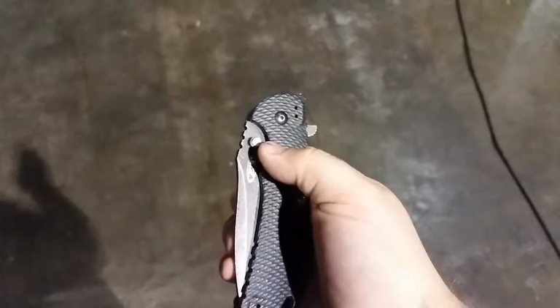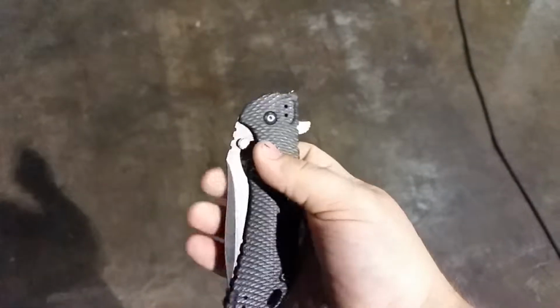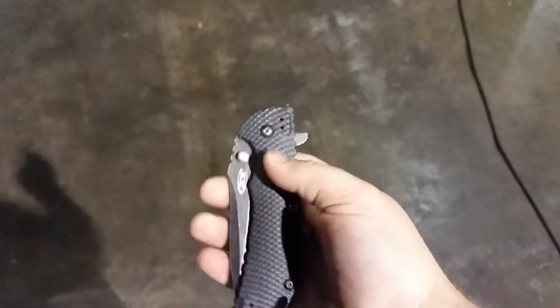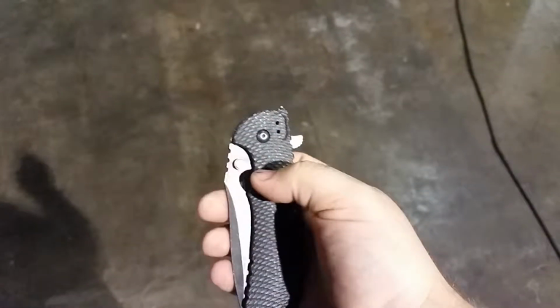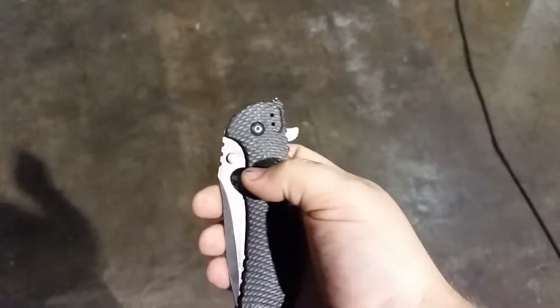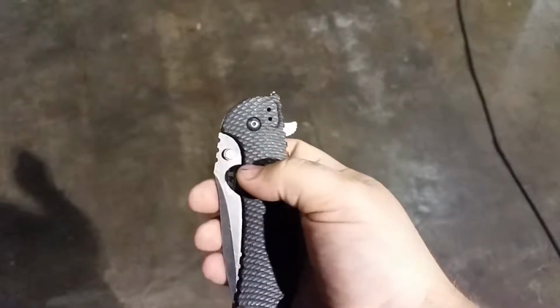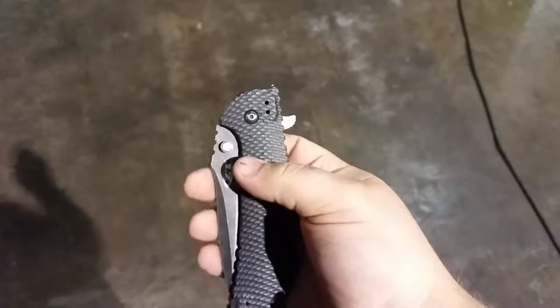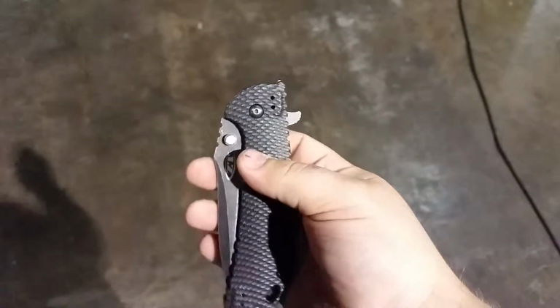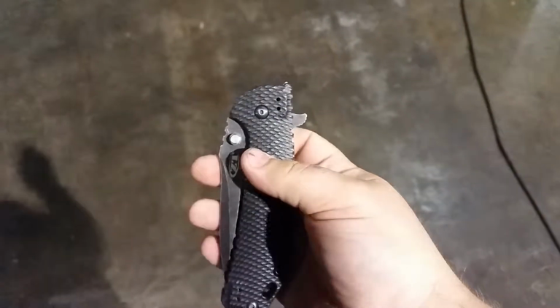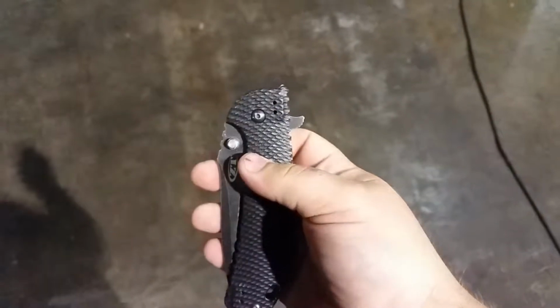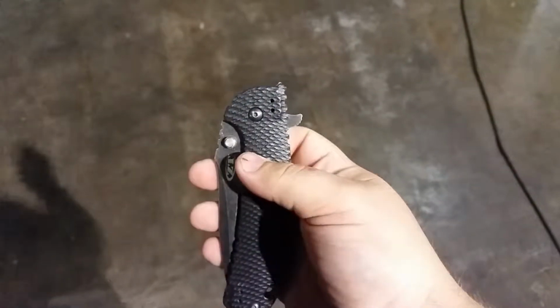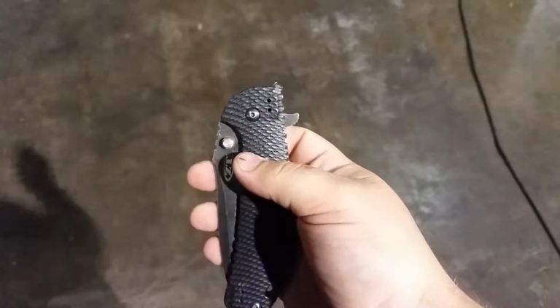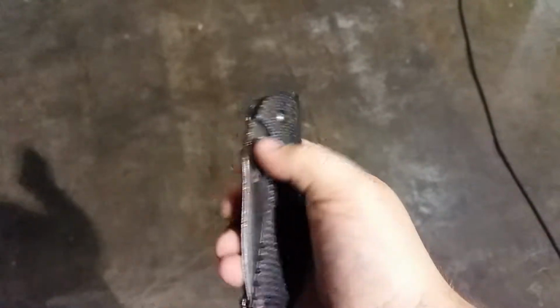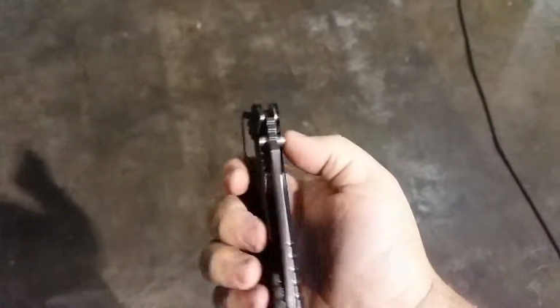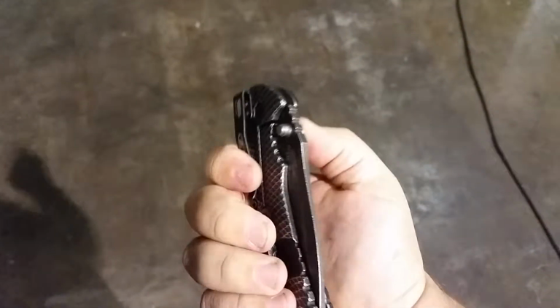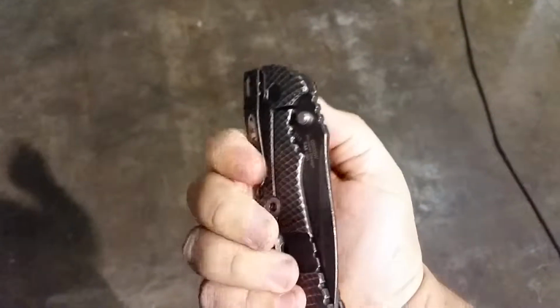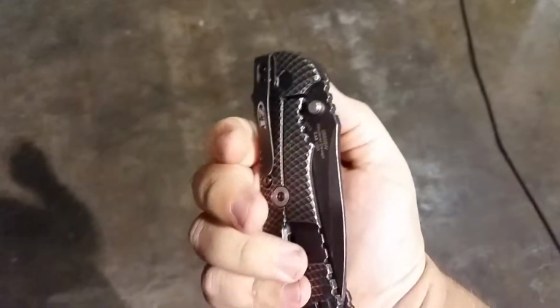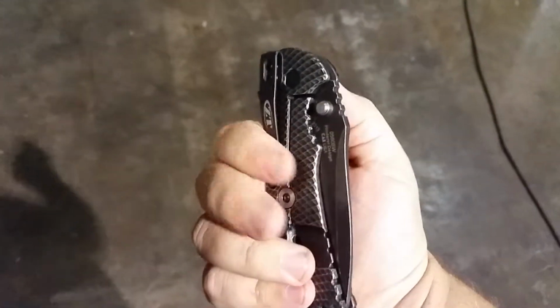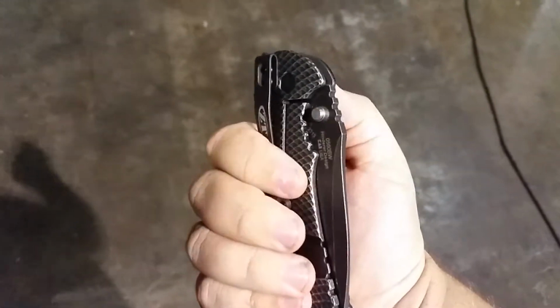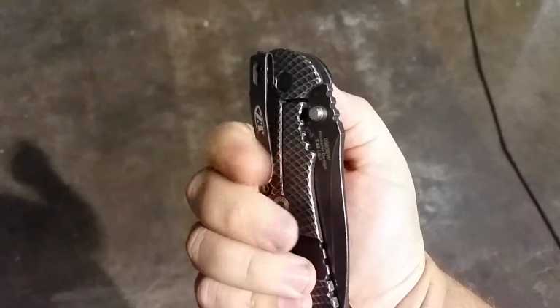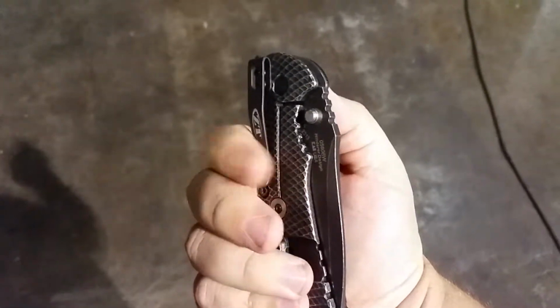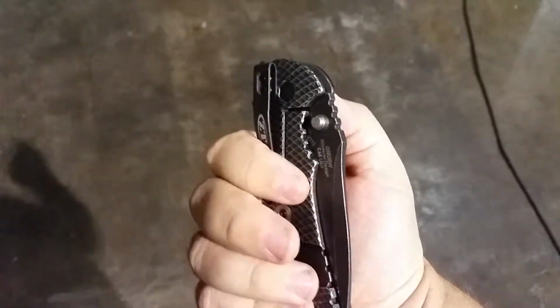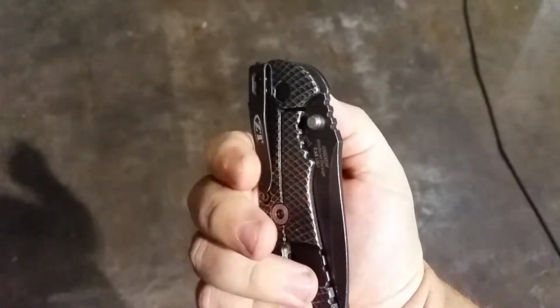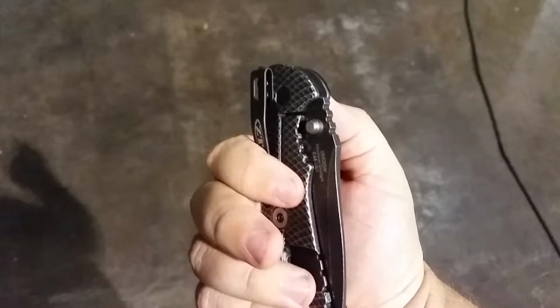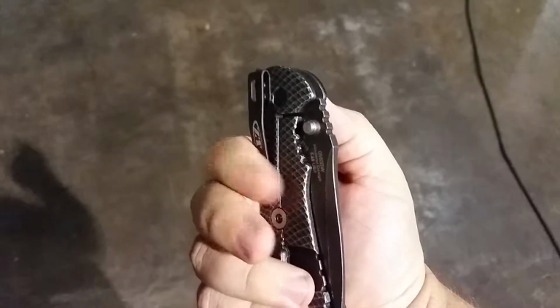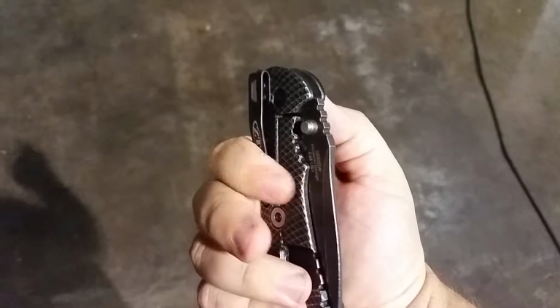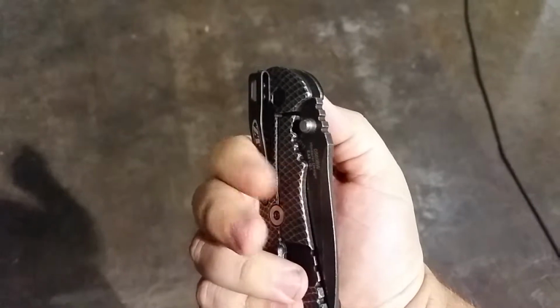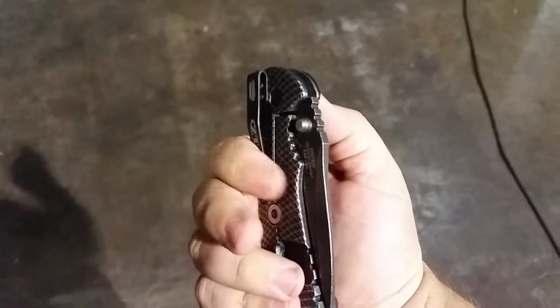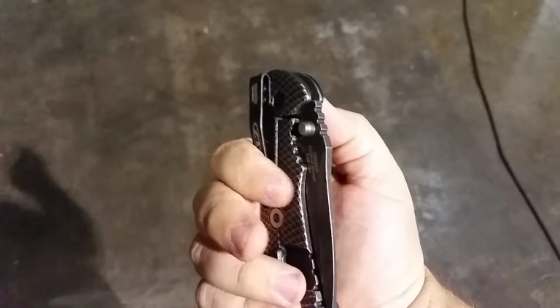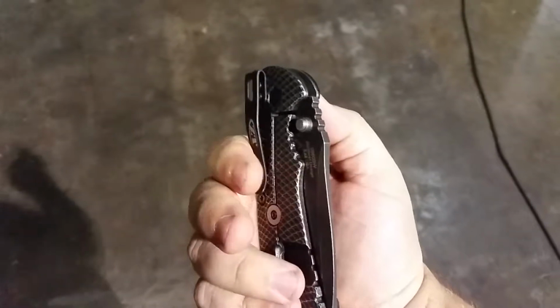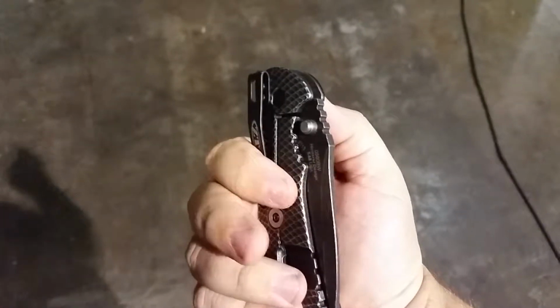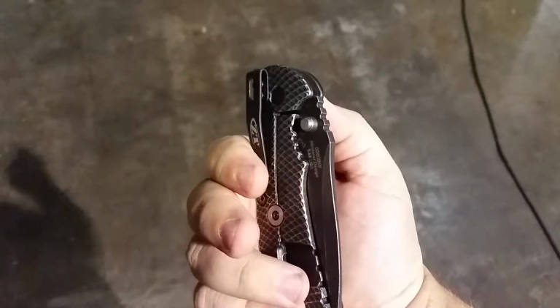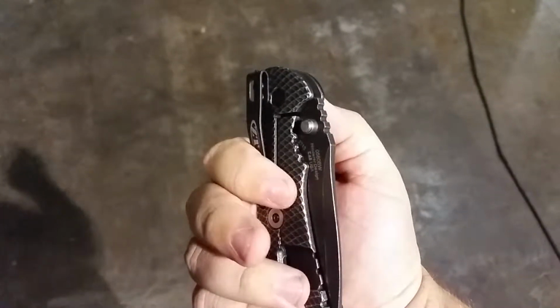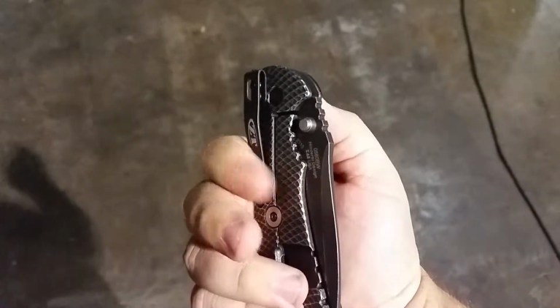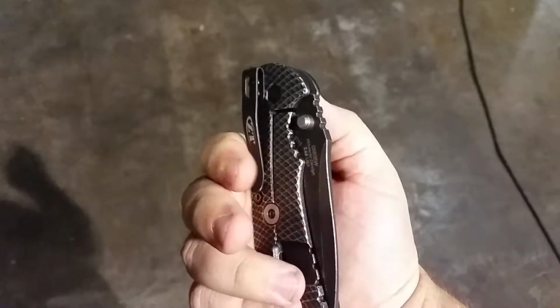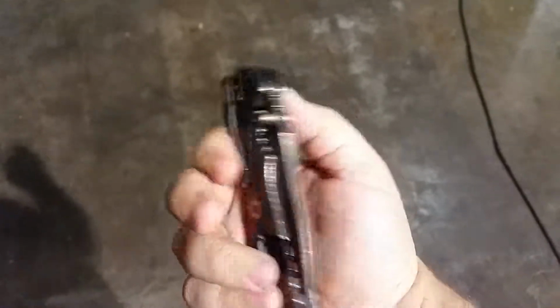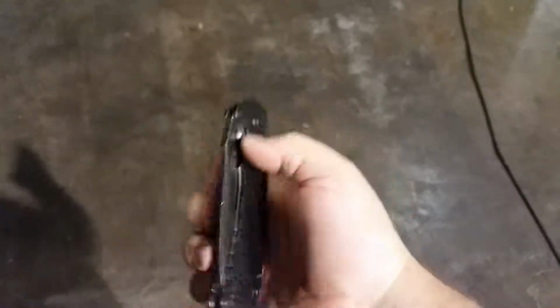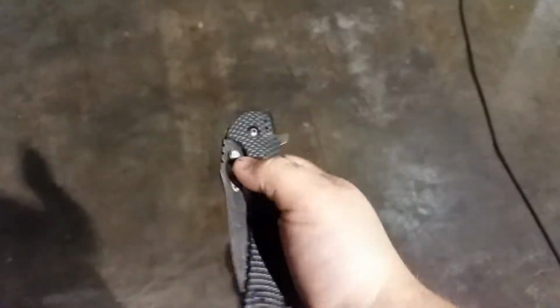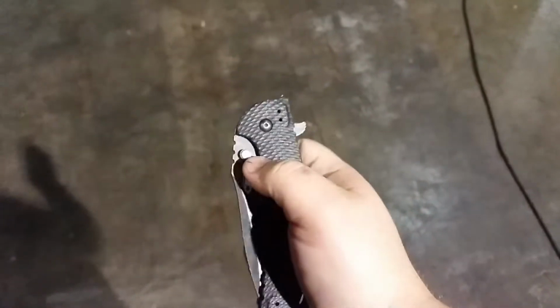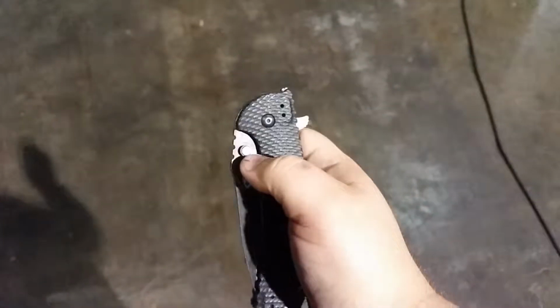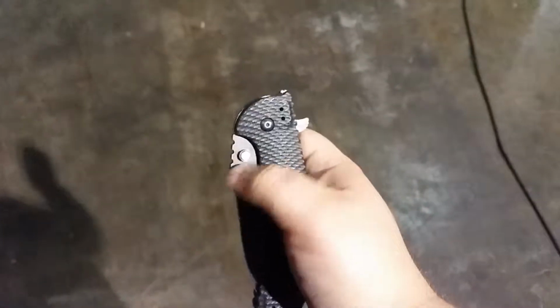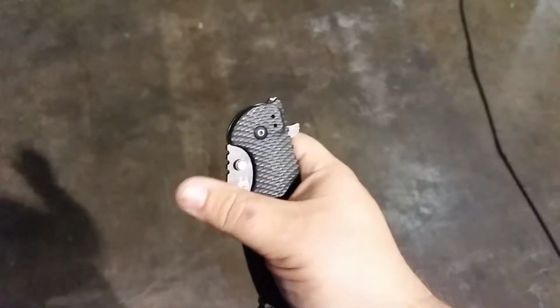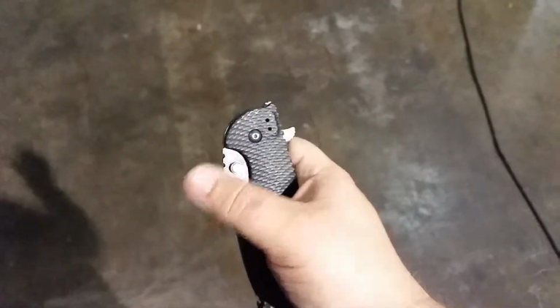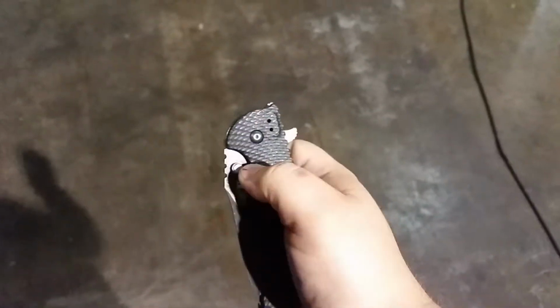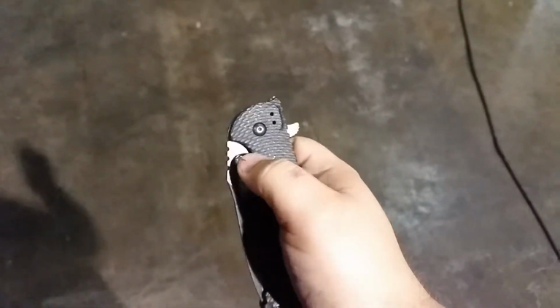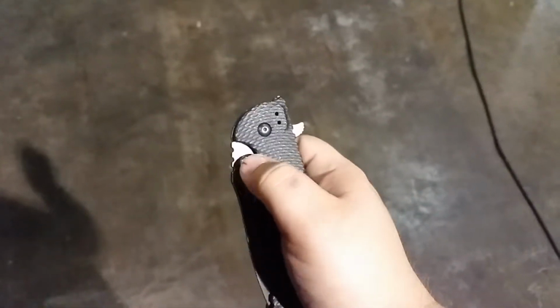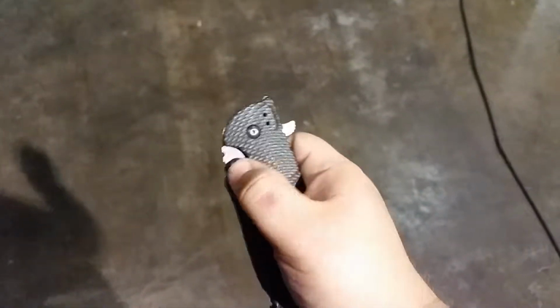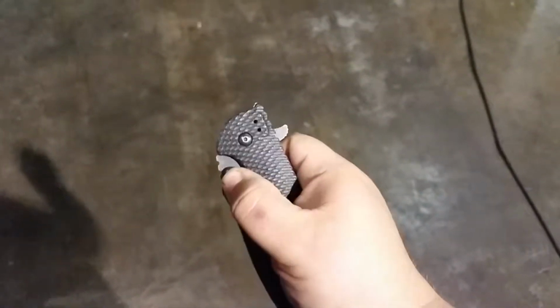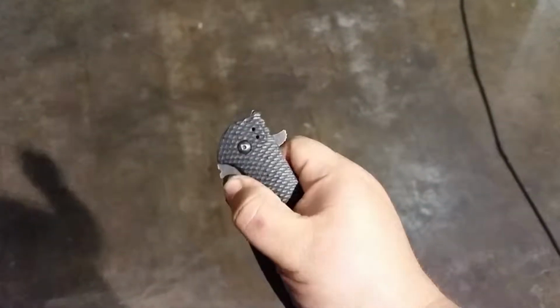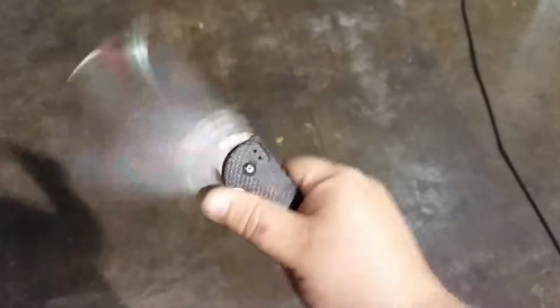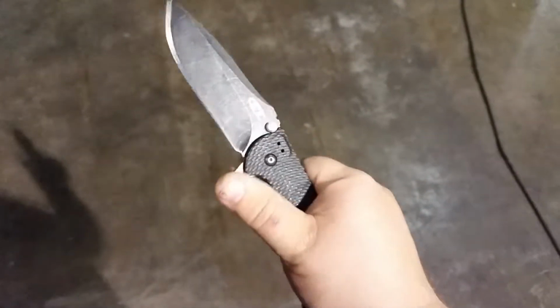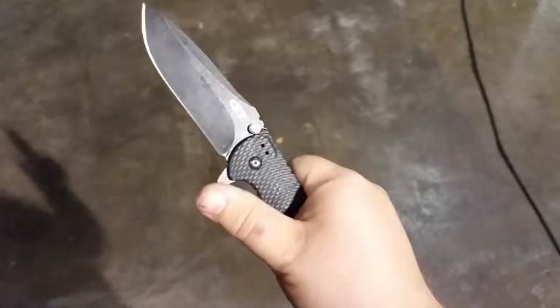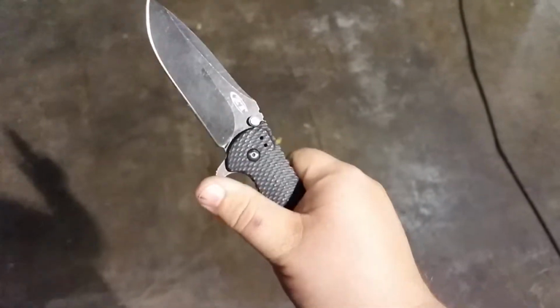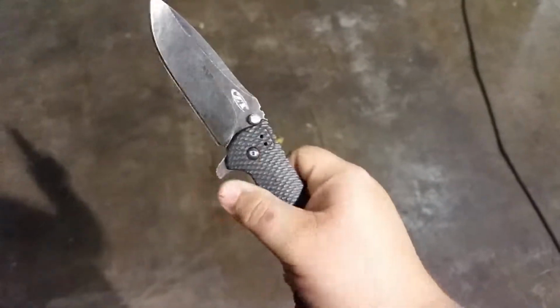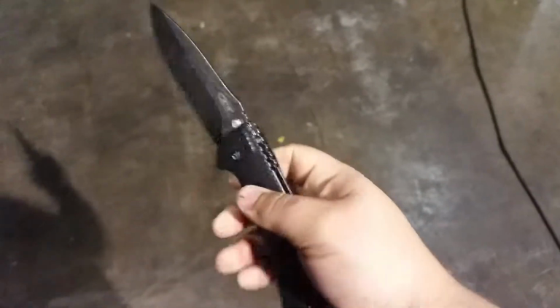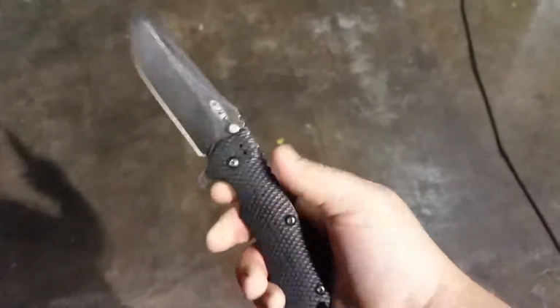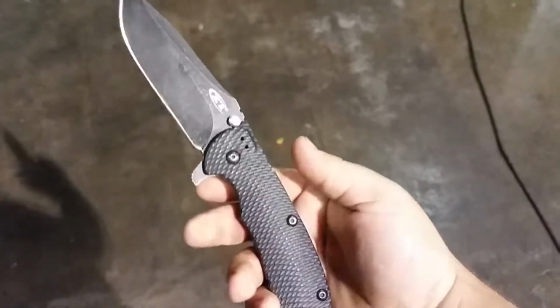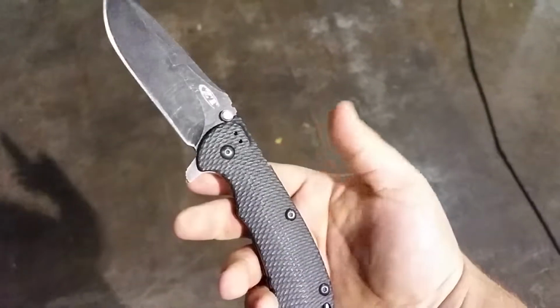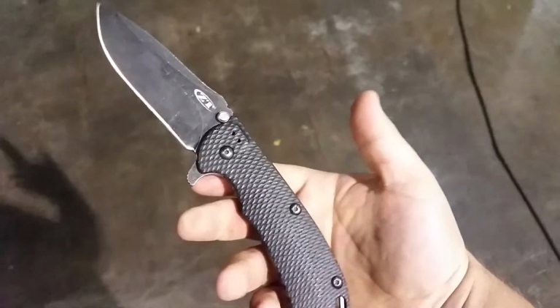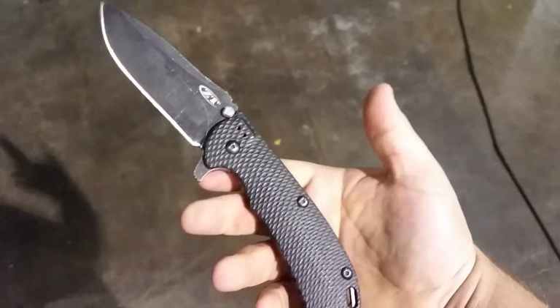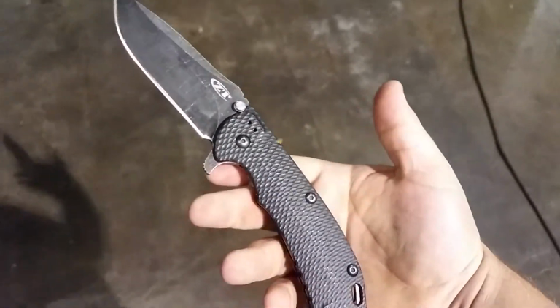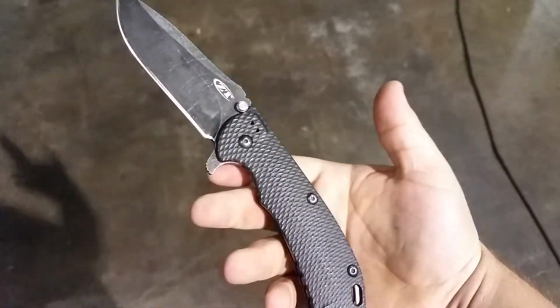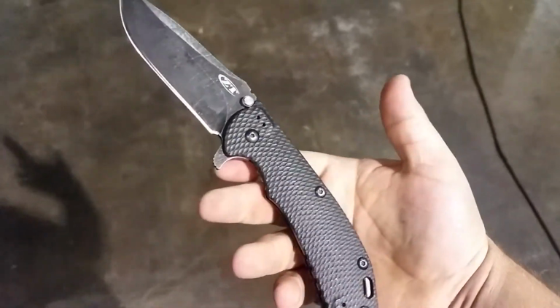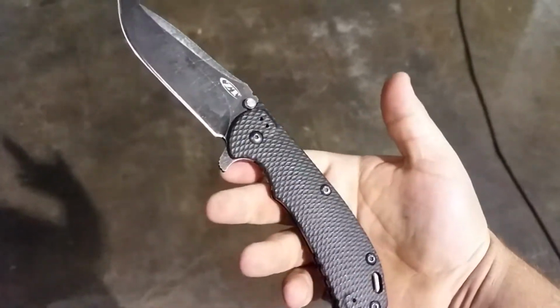But if you want to use the thumb stud, keep as little pressure on there as you can and push out. And it opens just fine.